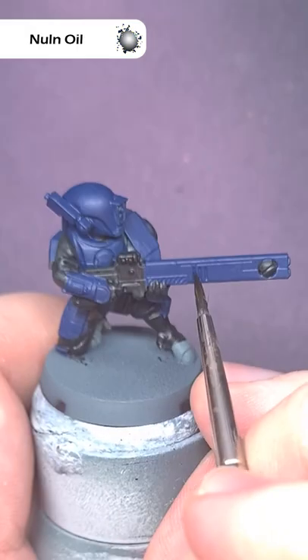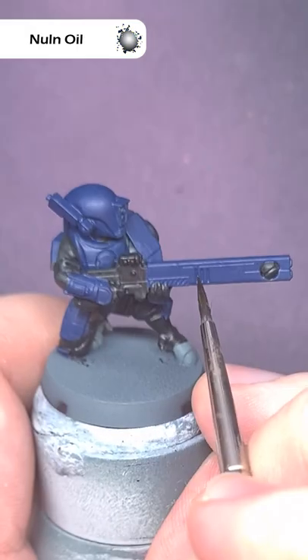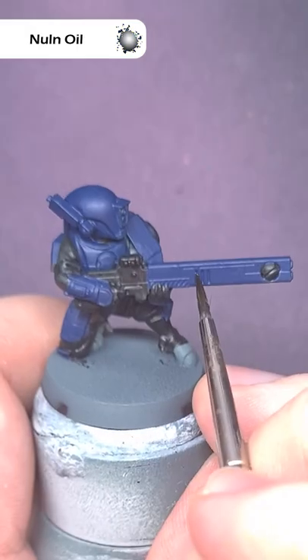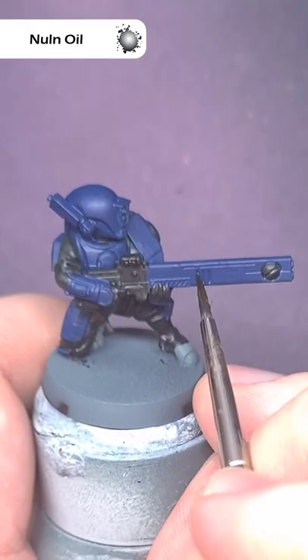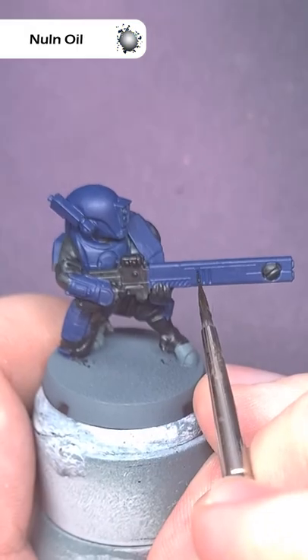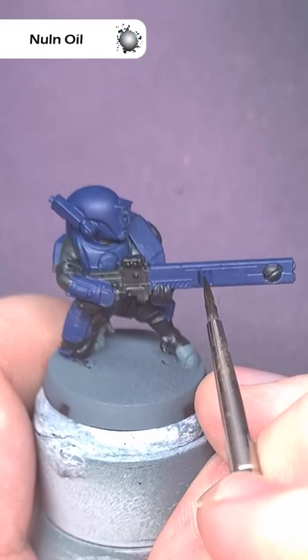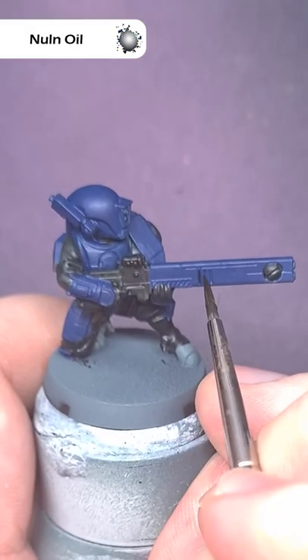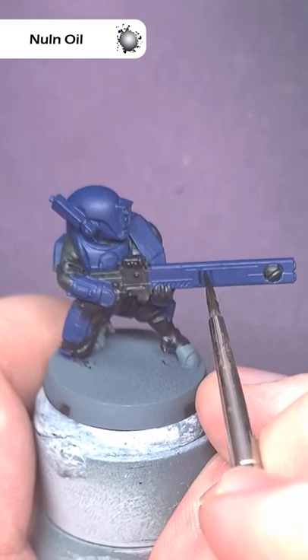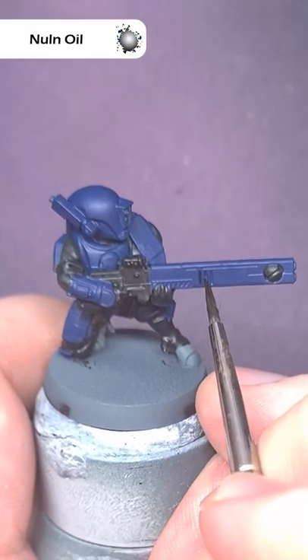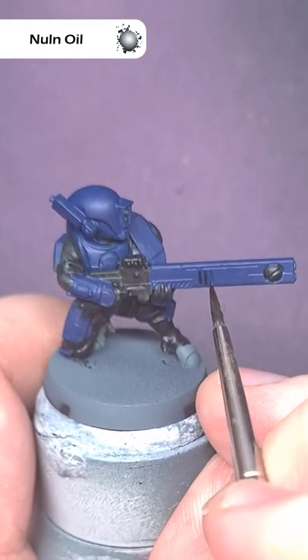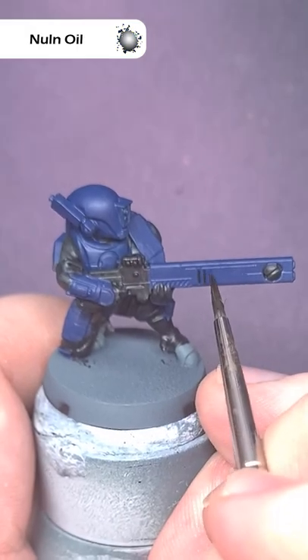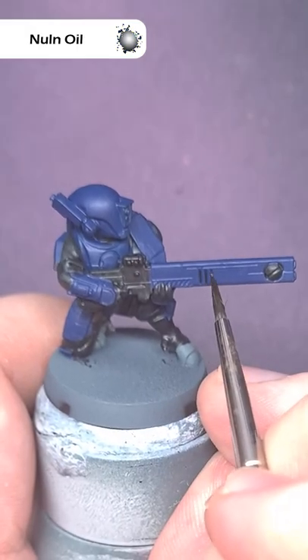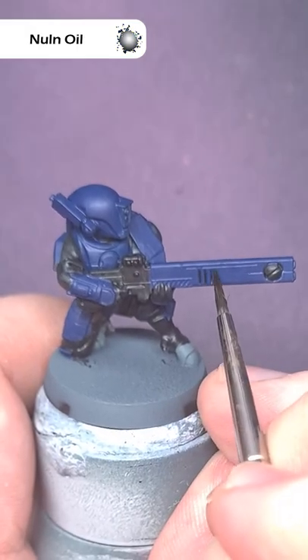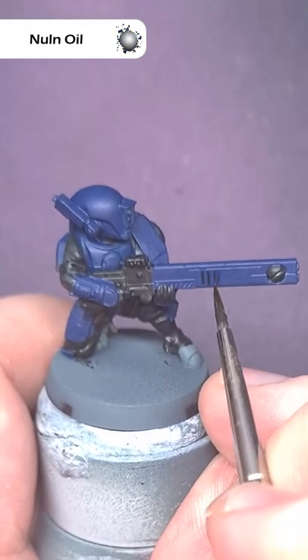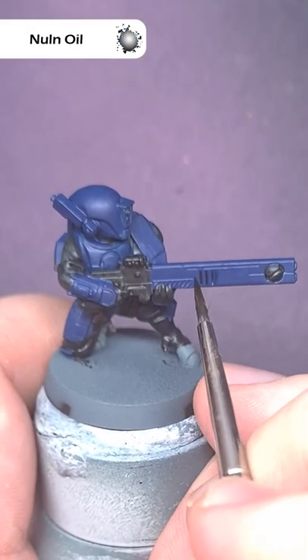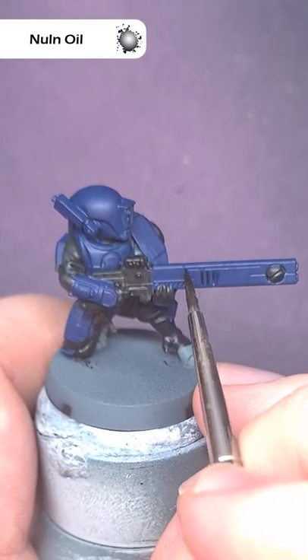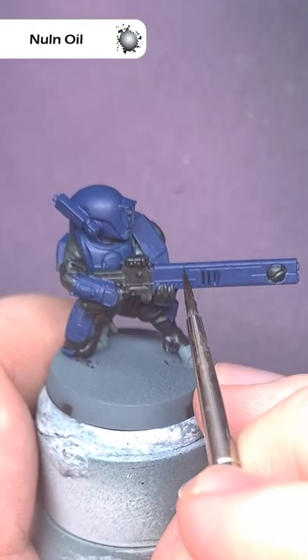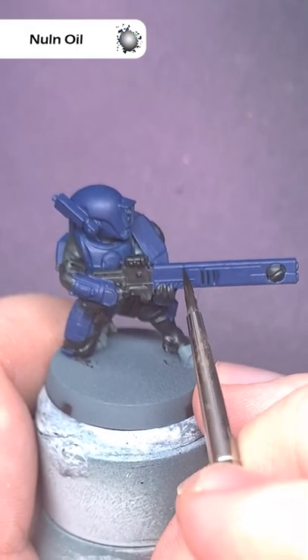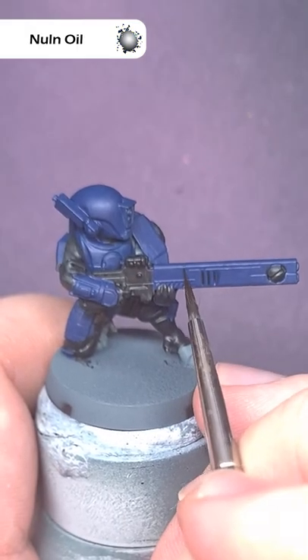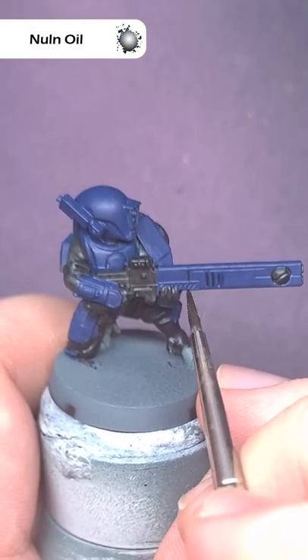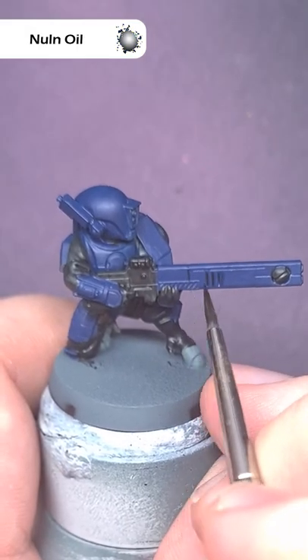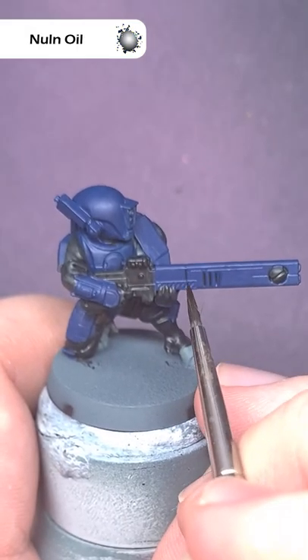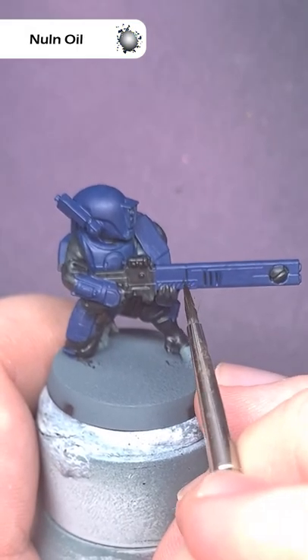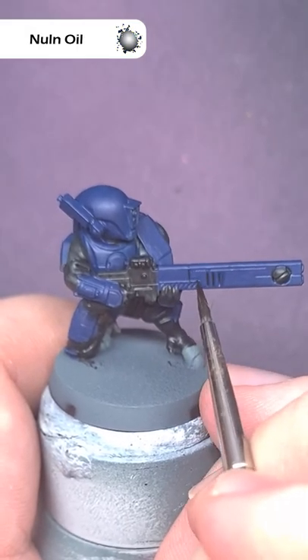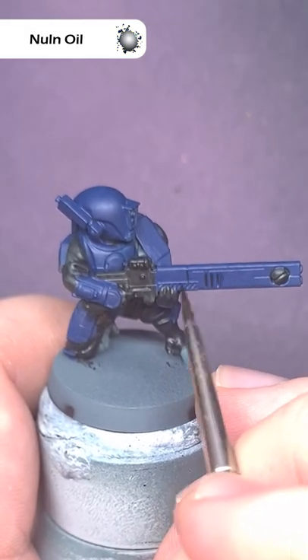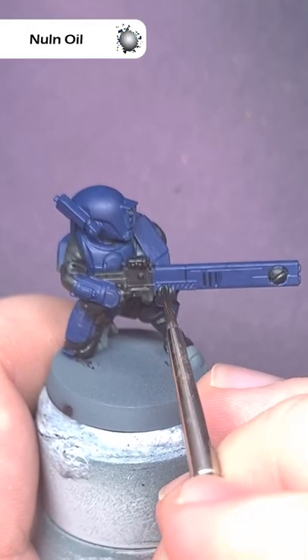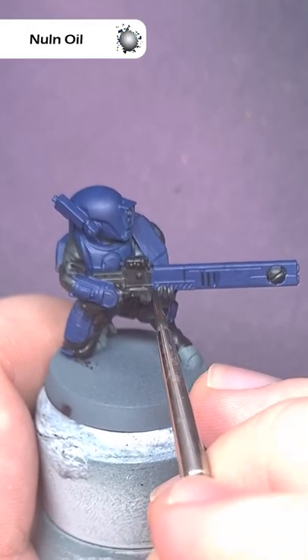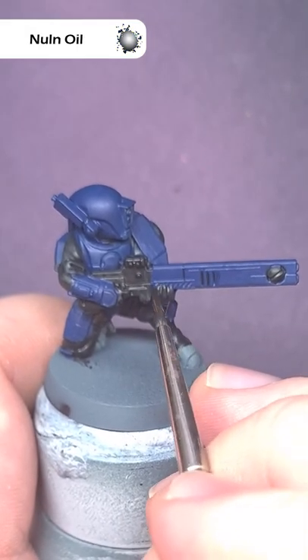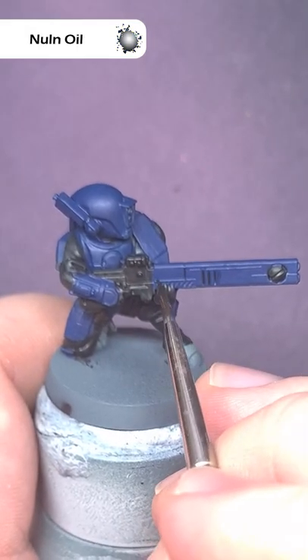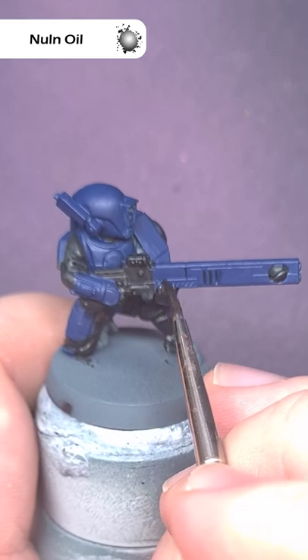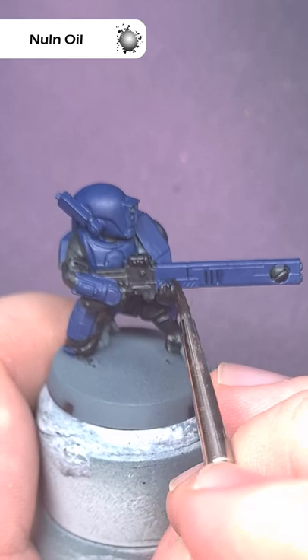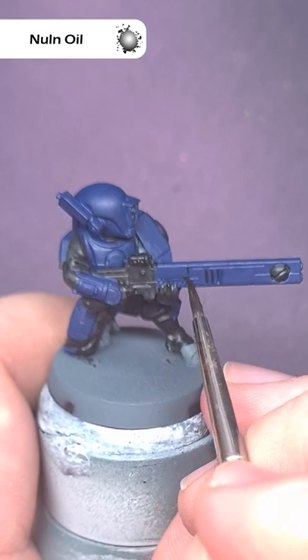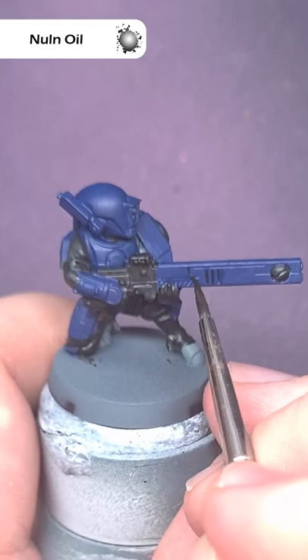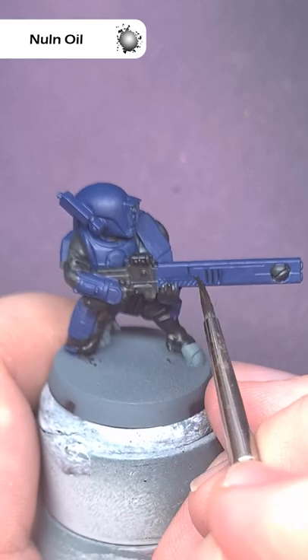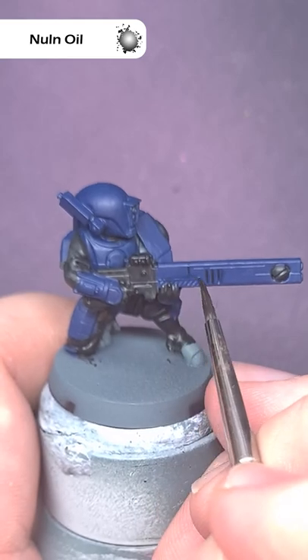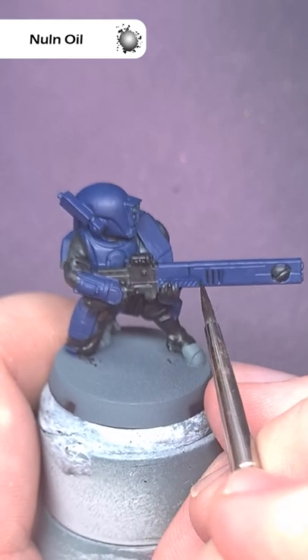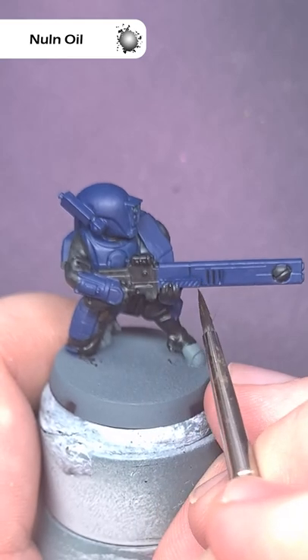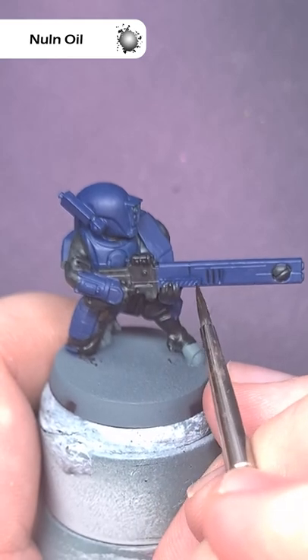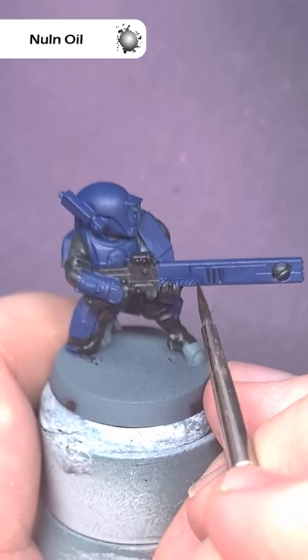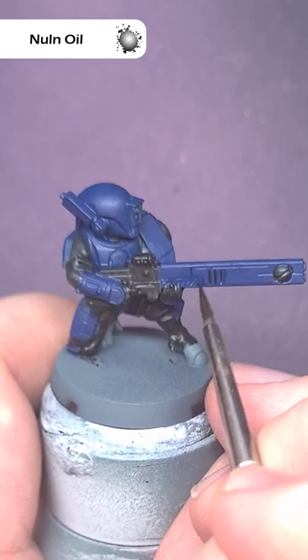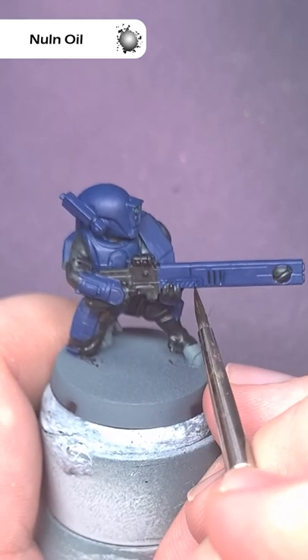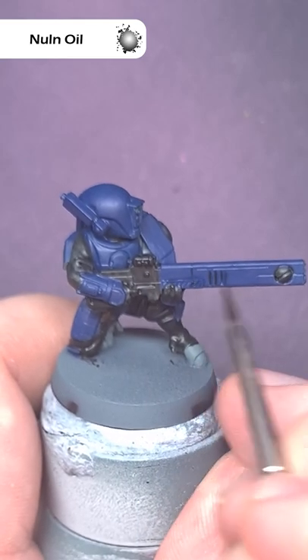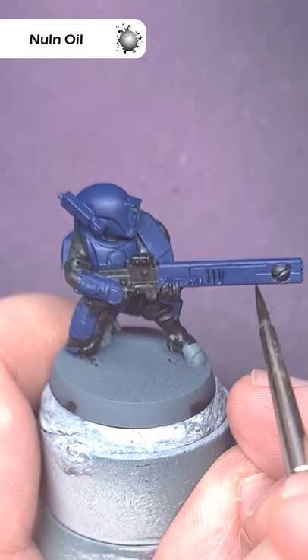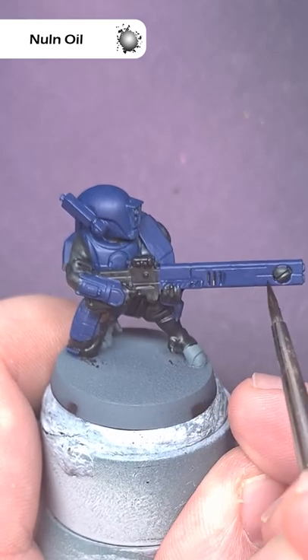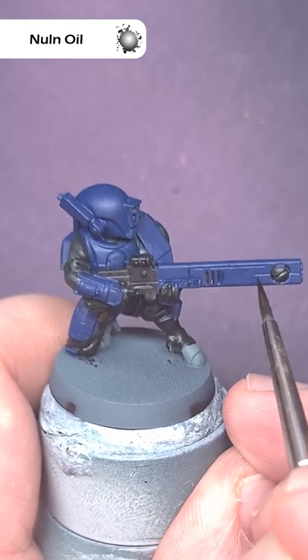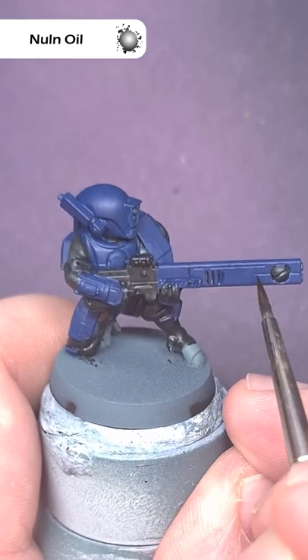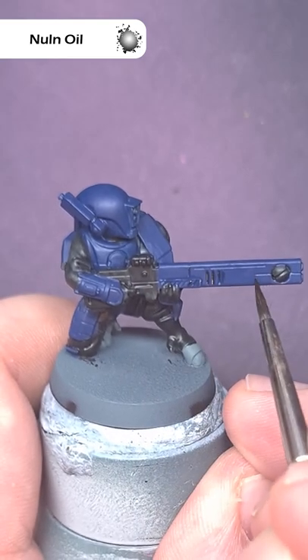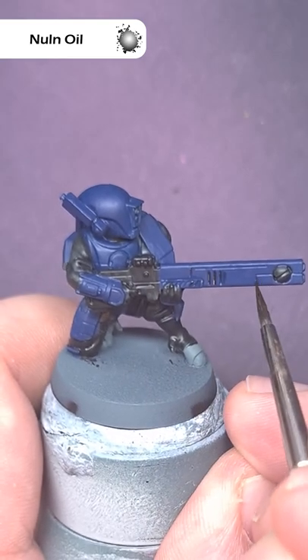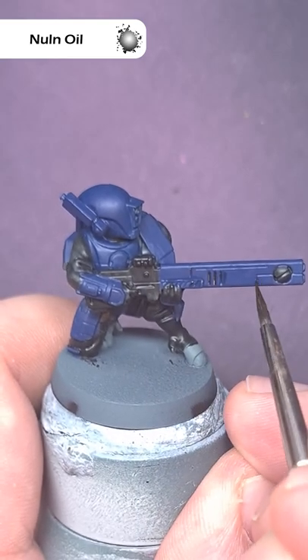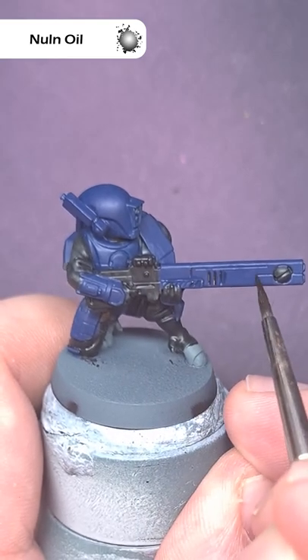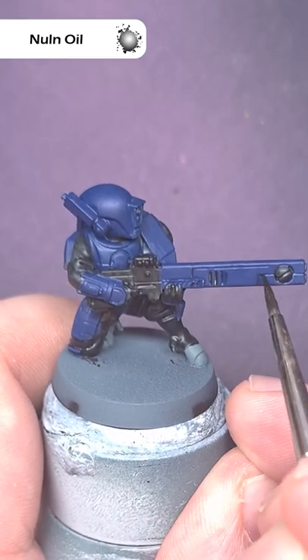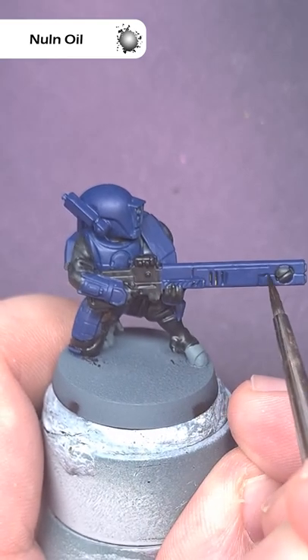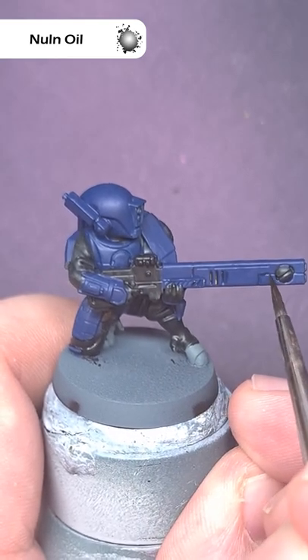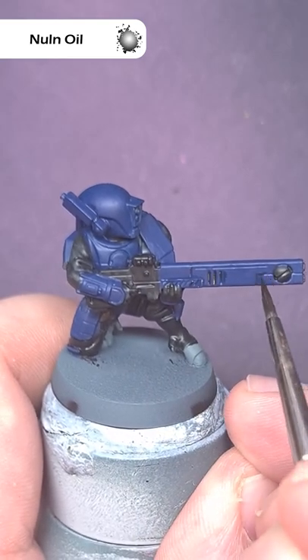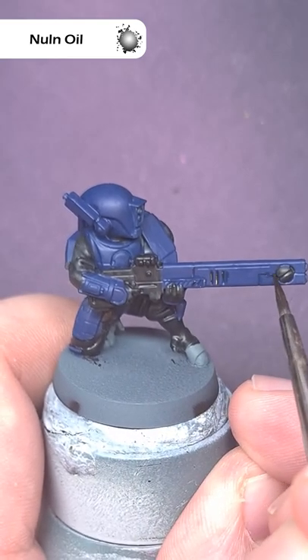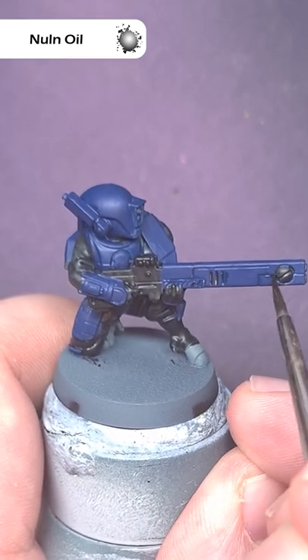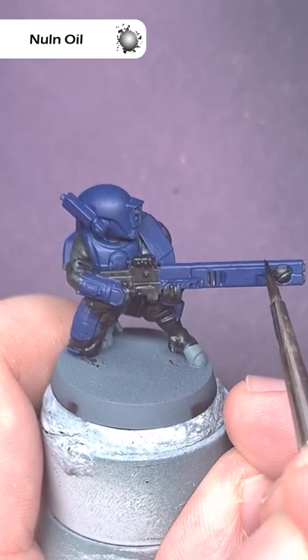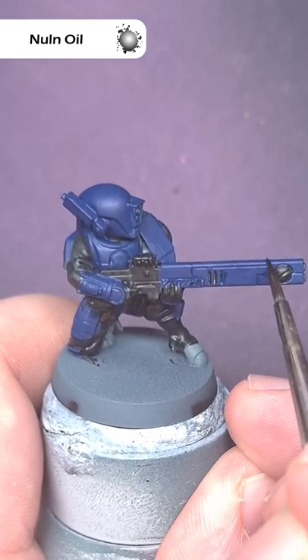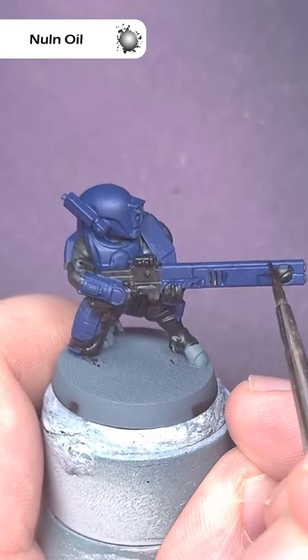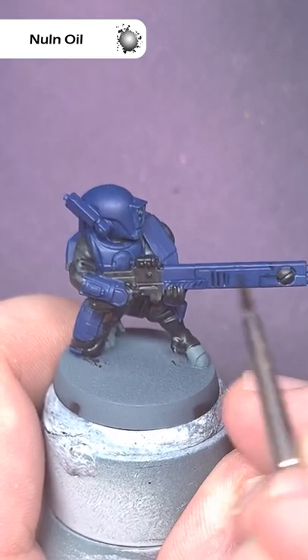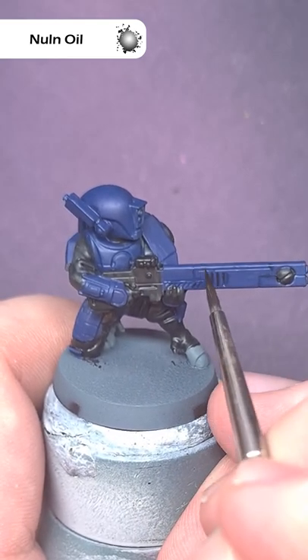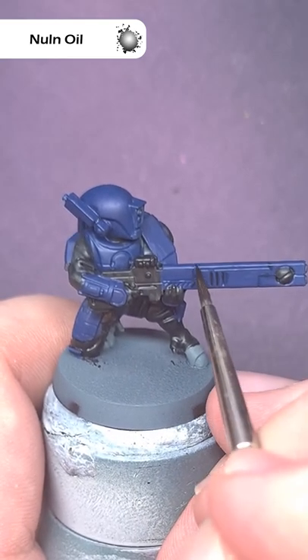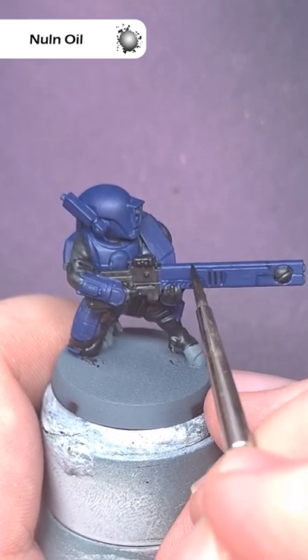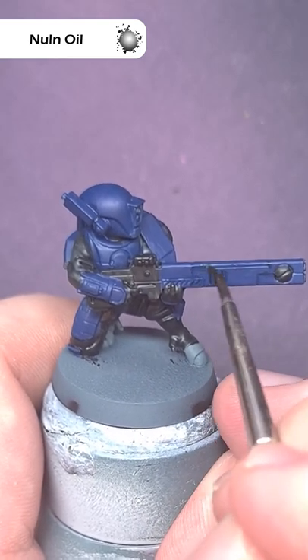Line all the armour panels with some Null Oil. Take your time and just work it in, and if you make a little bit of a mistake you can always patch it up with Canto Blue.